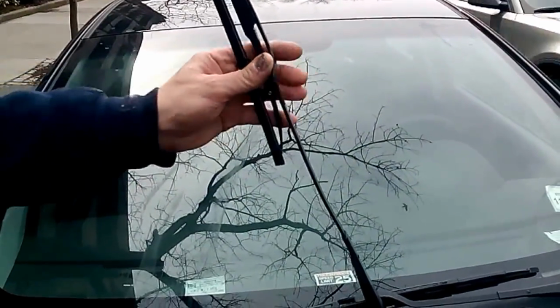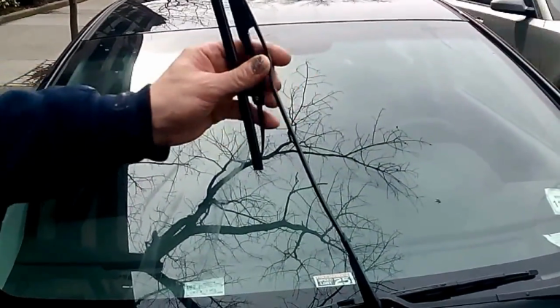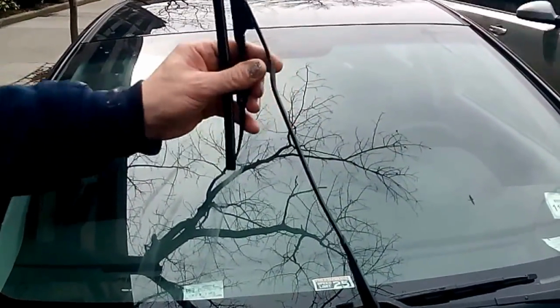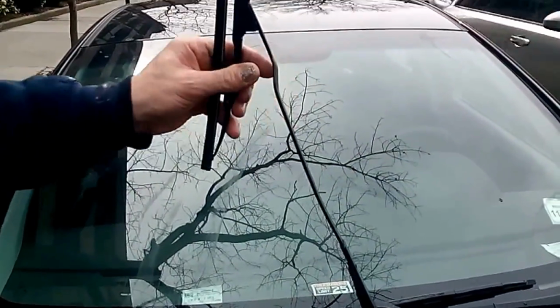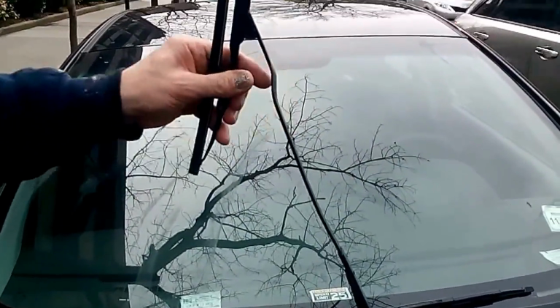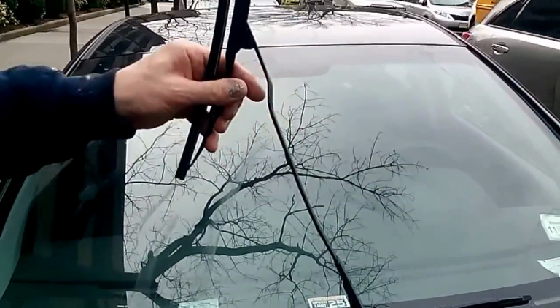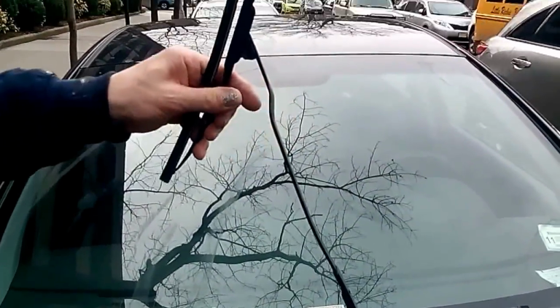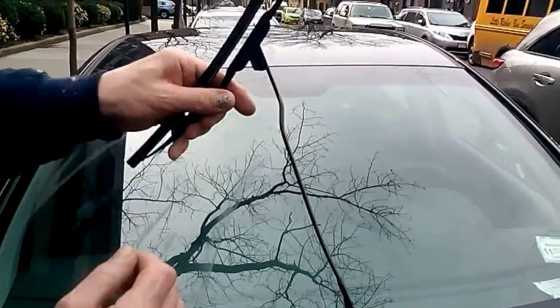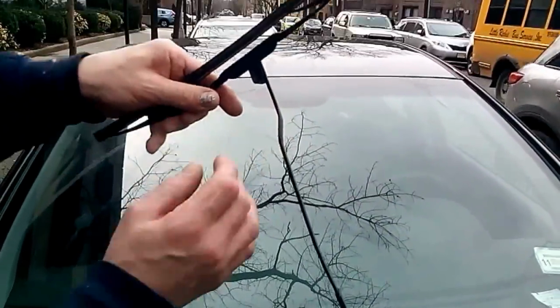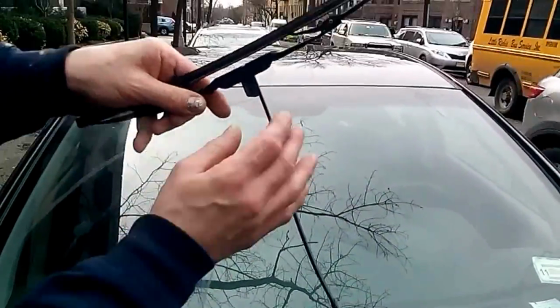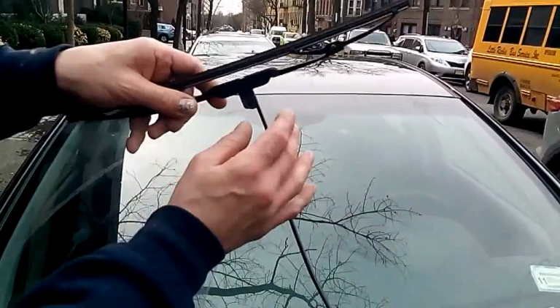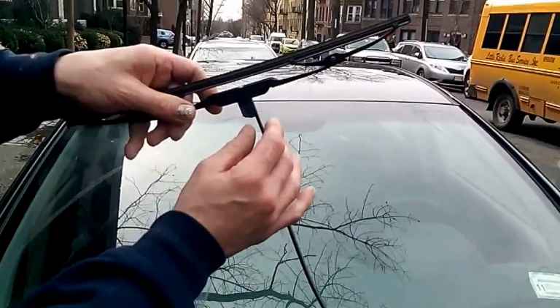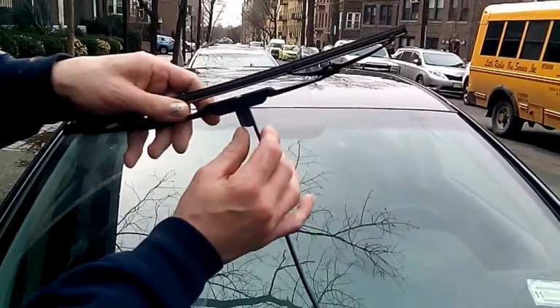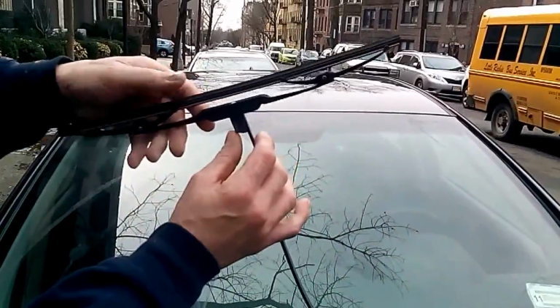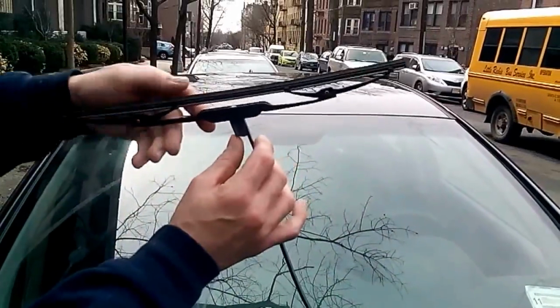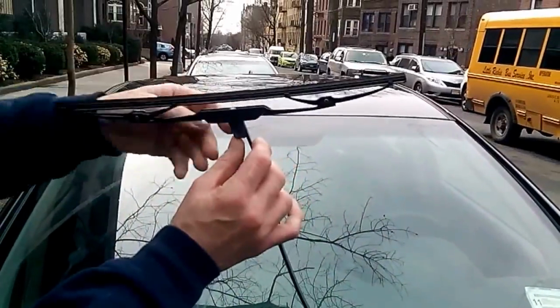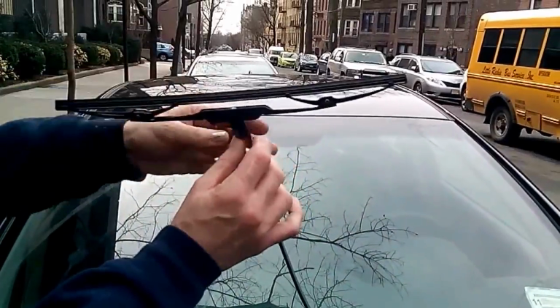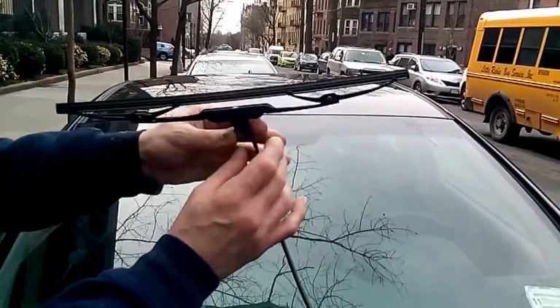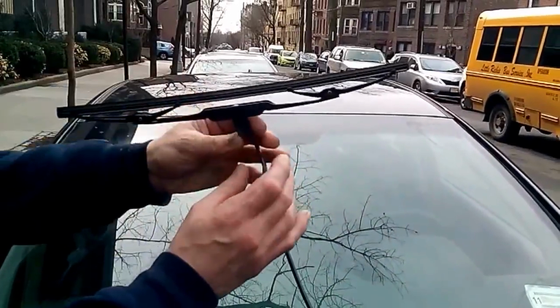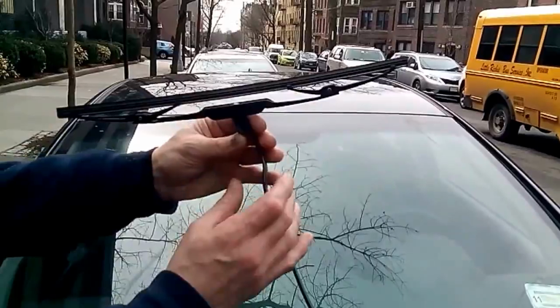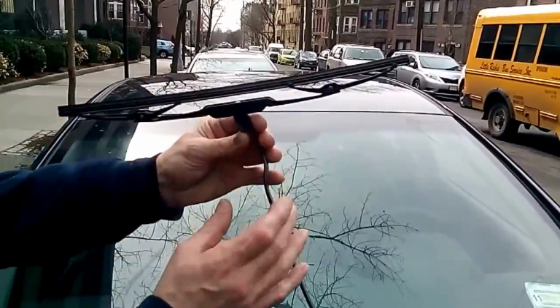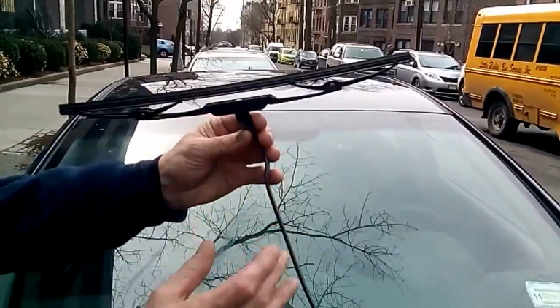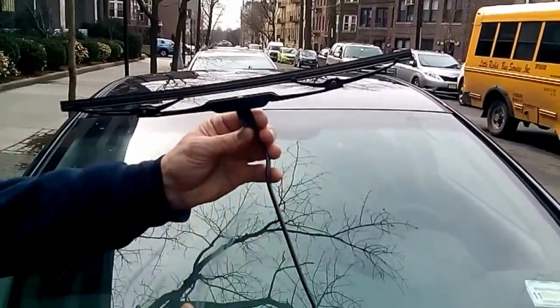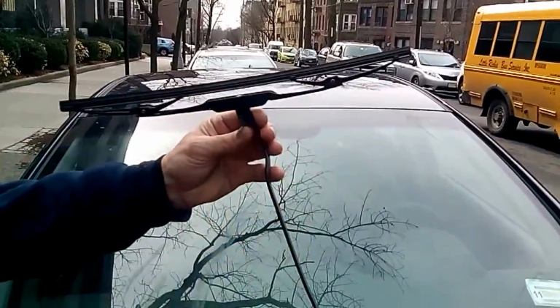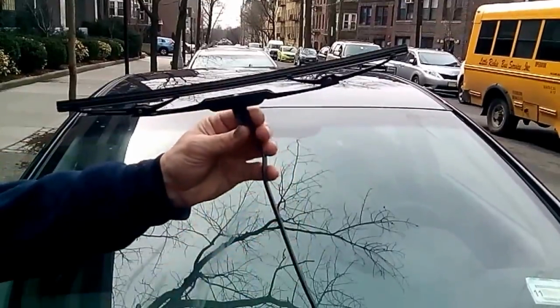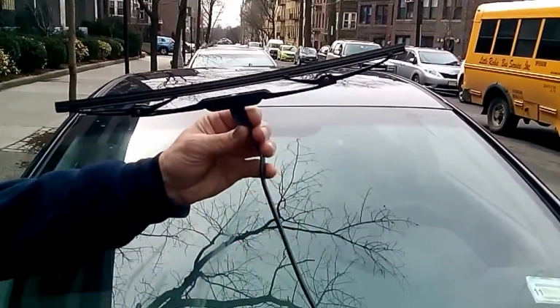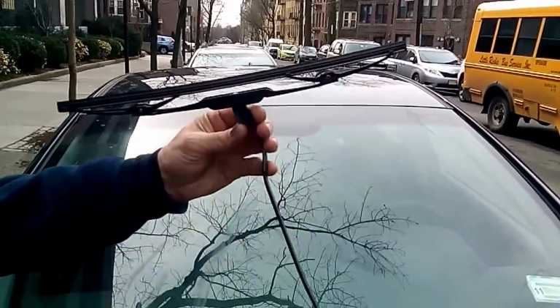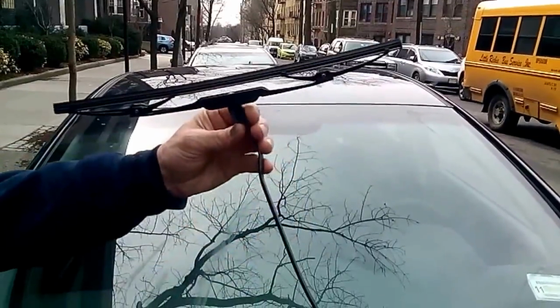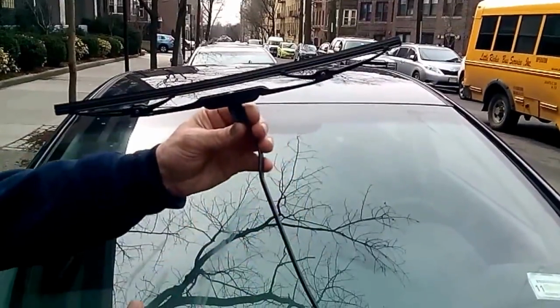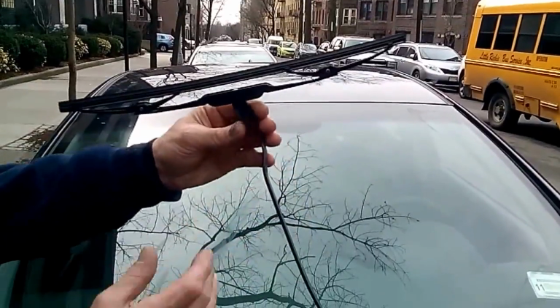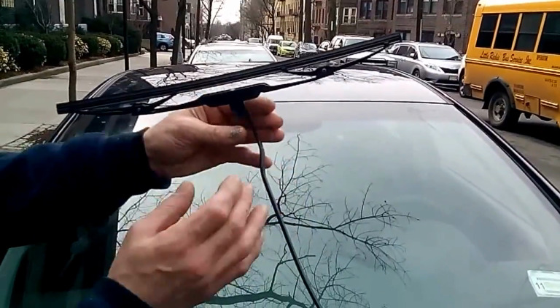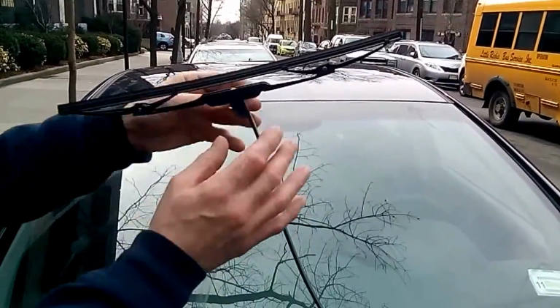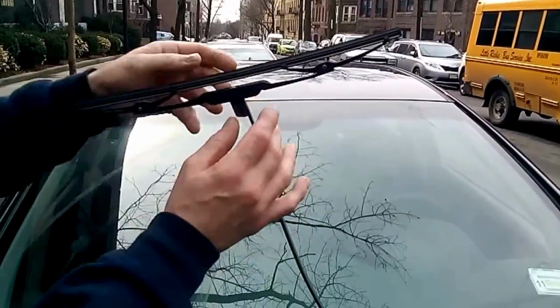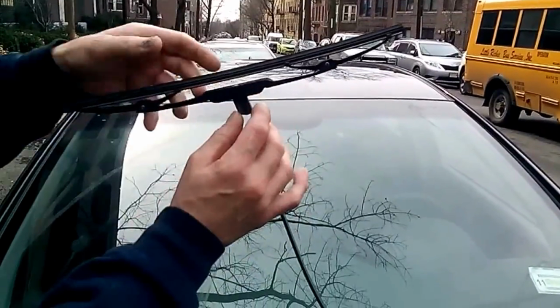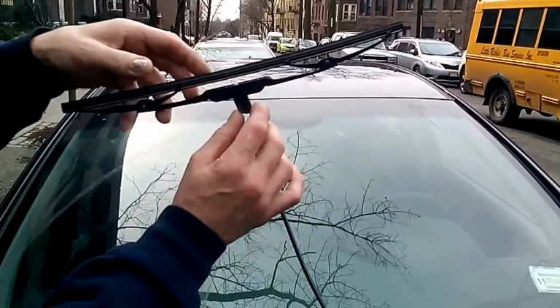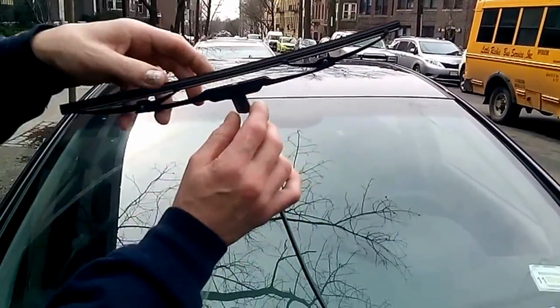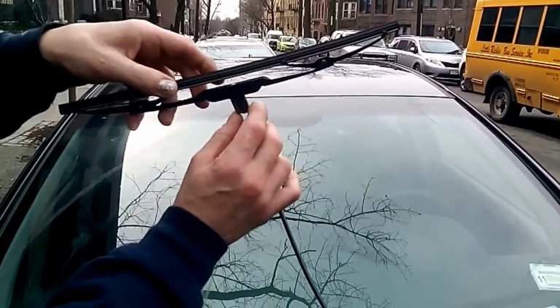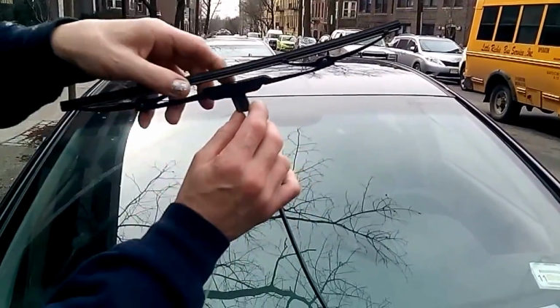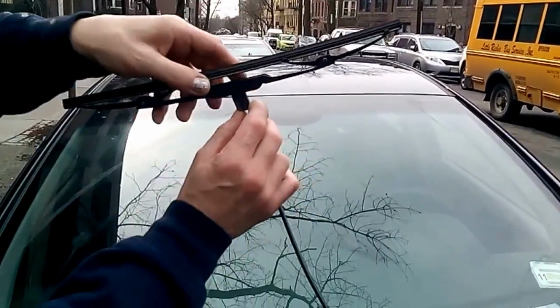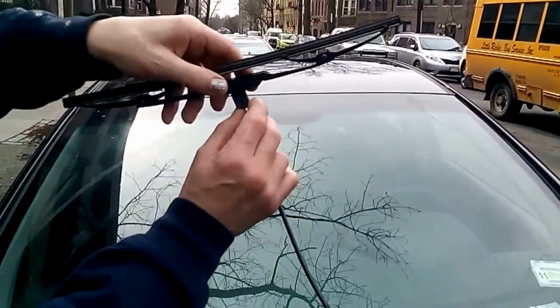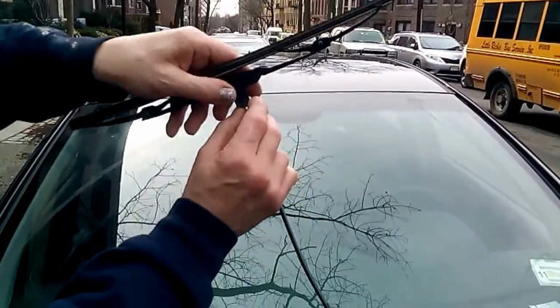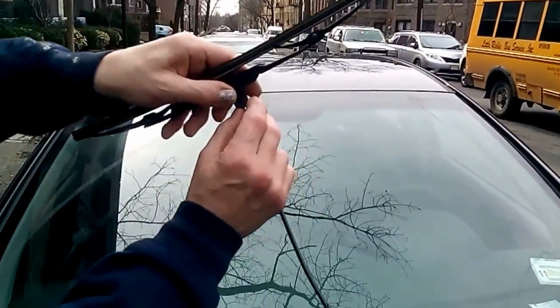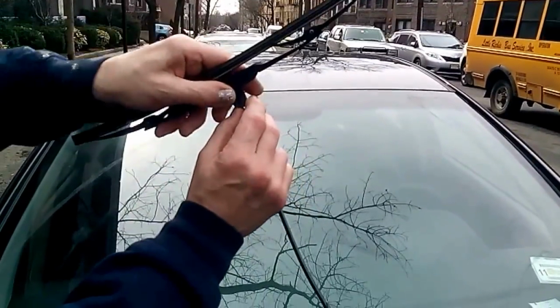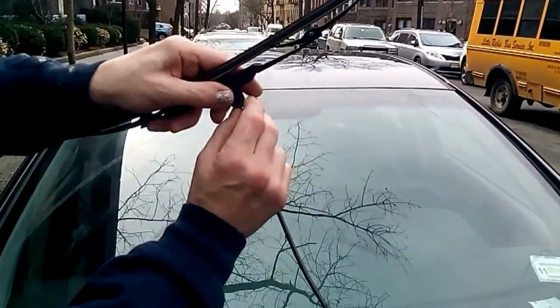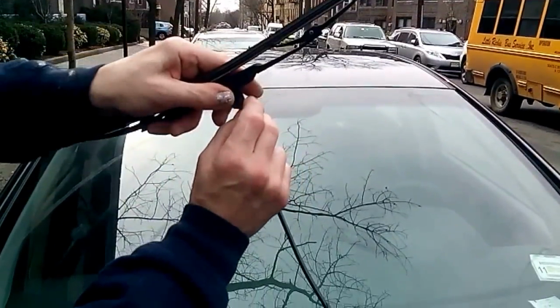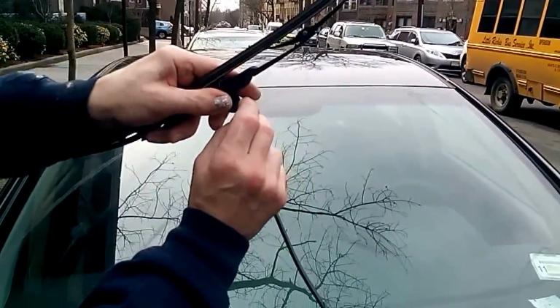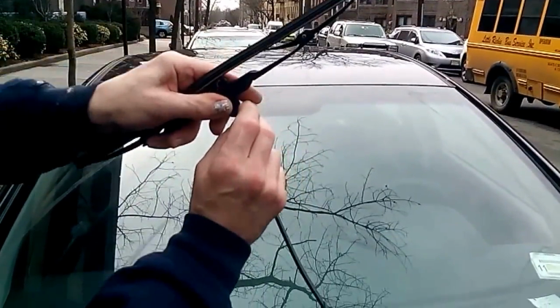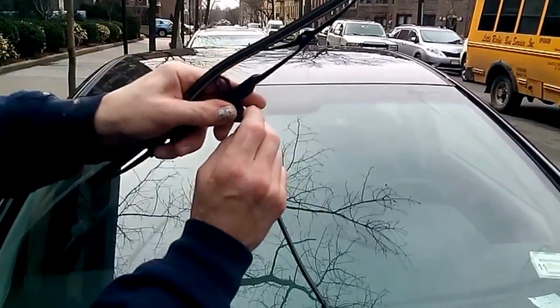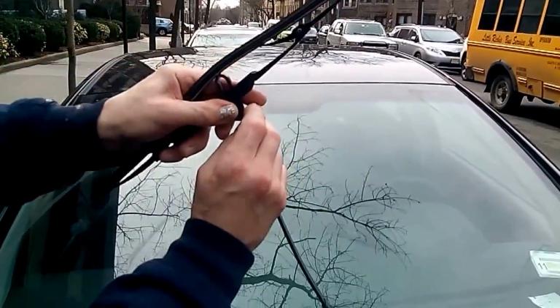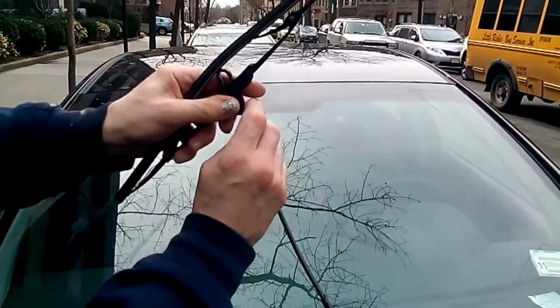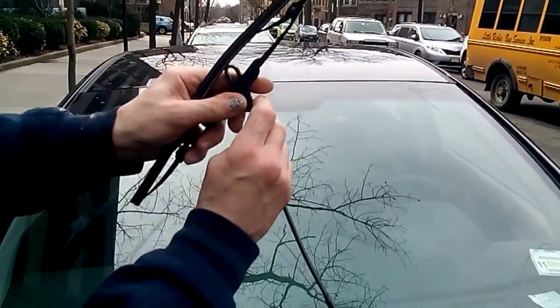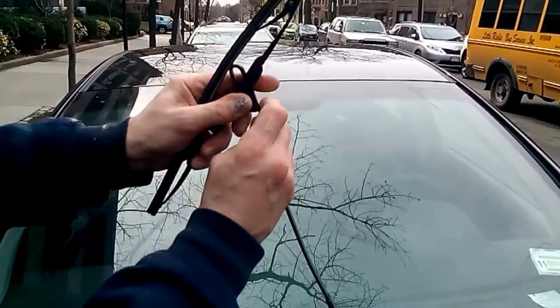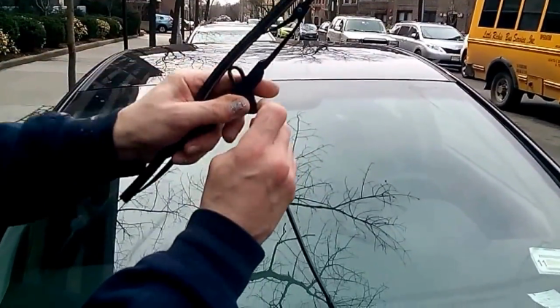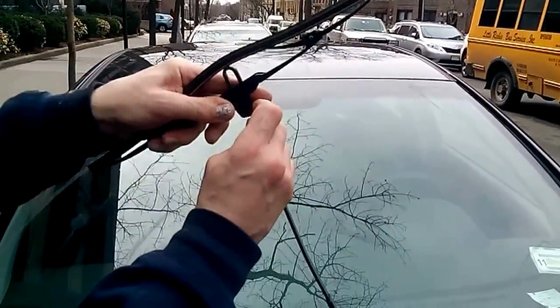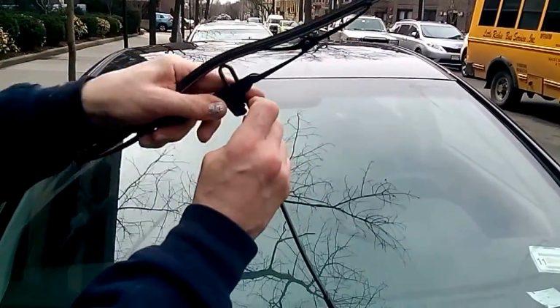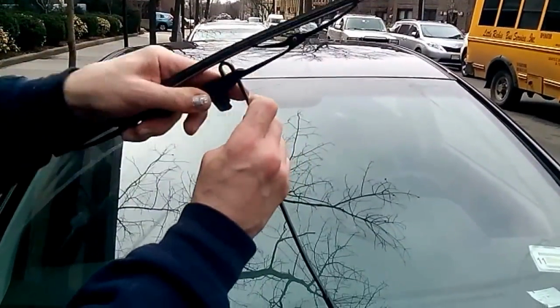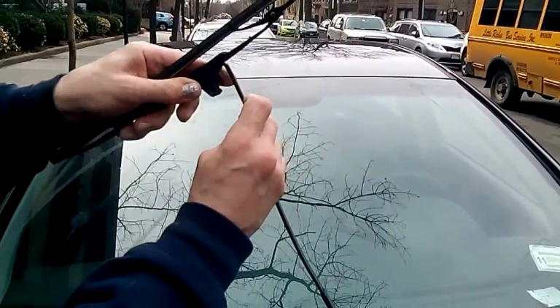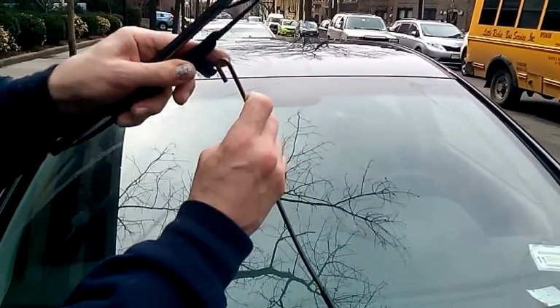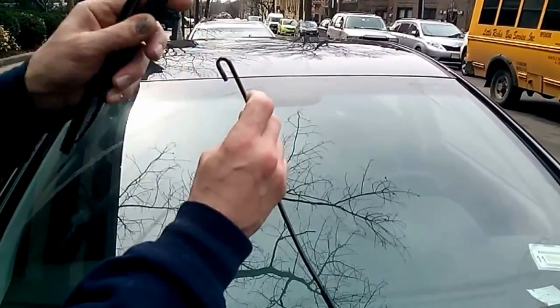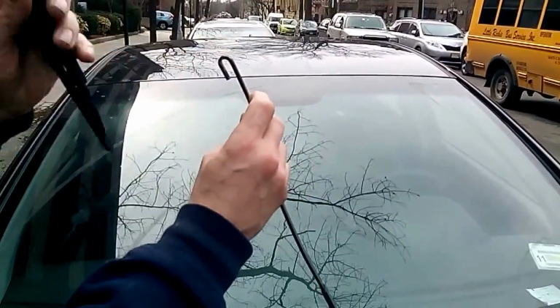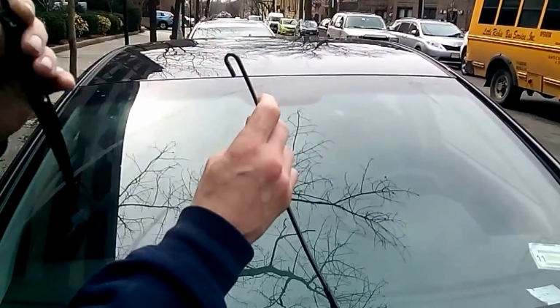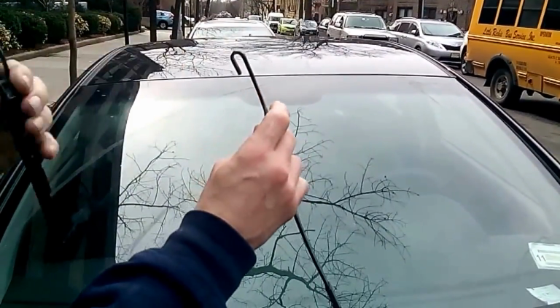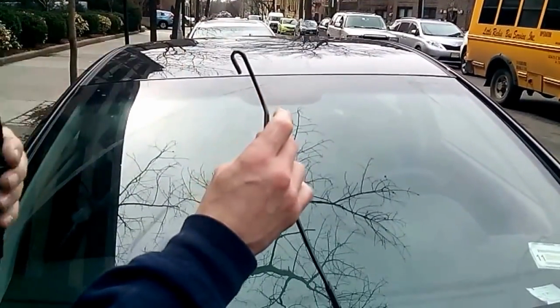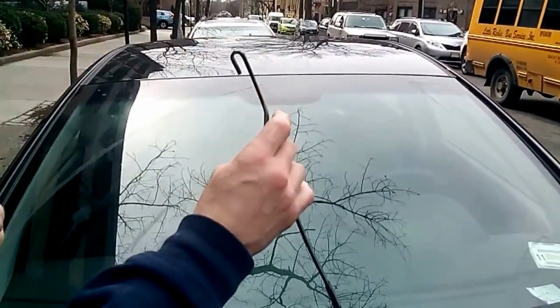First you want to lift up the arm. There's a push tab here — push it in. Then you push the wiper right down and it comes right out.